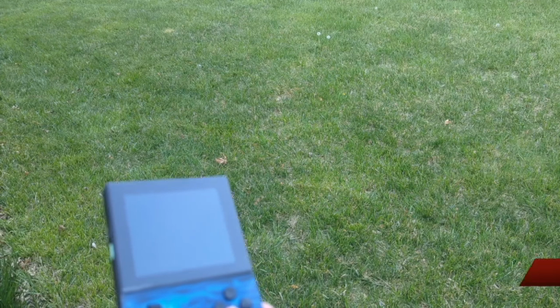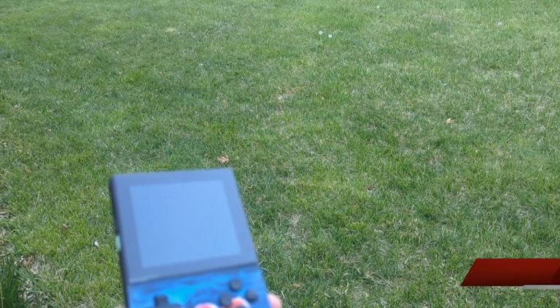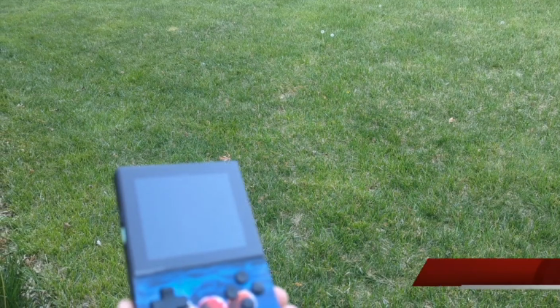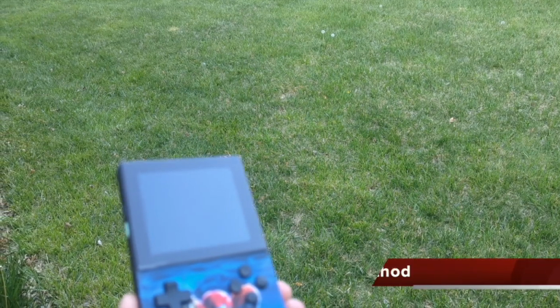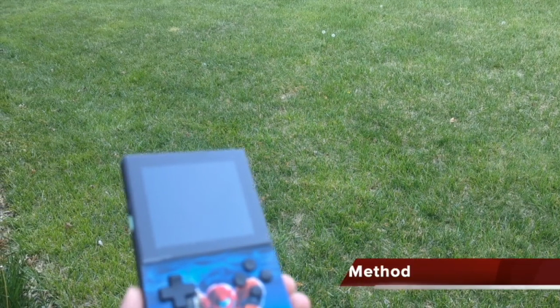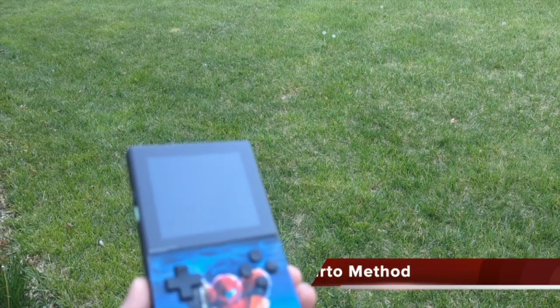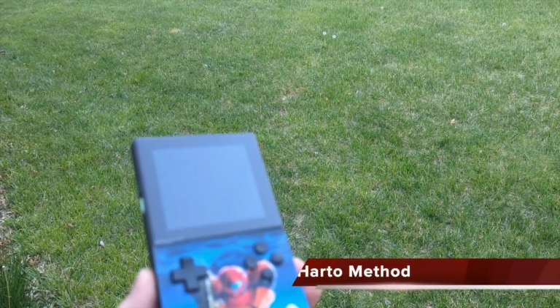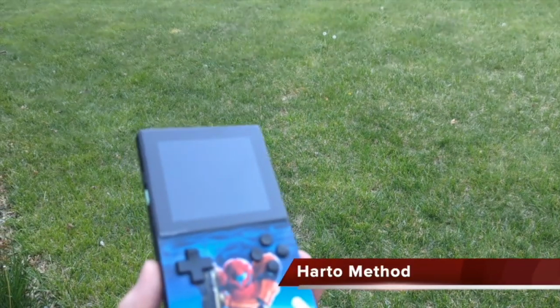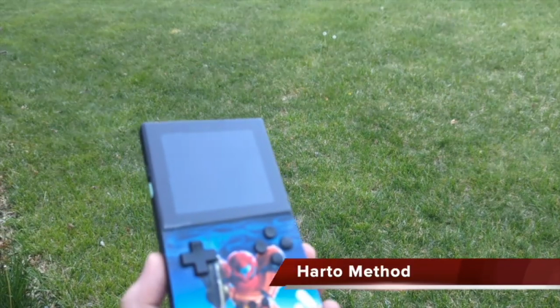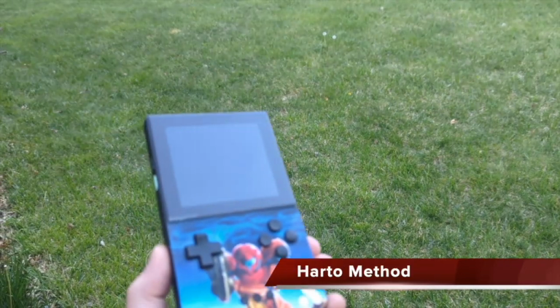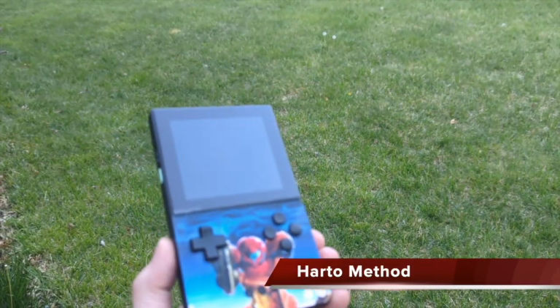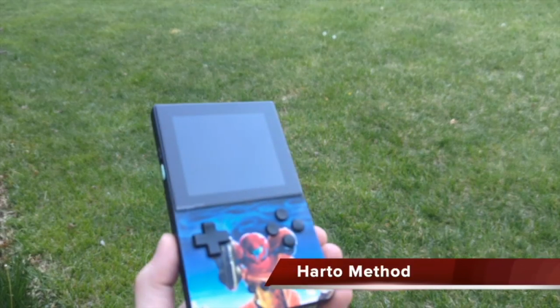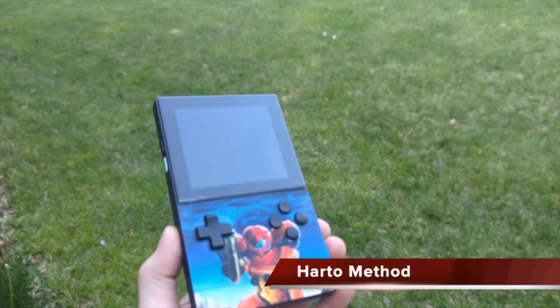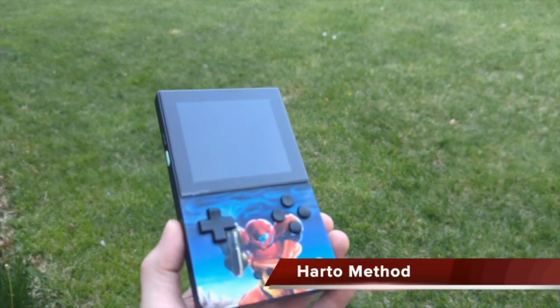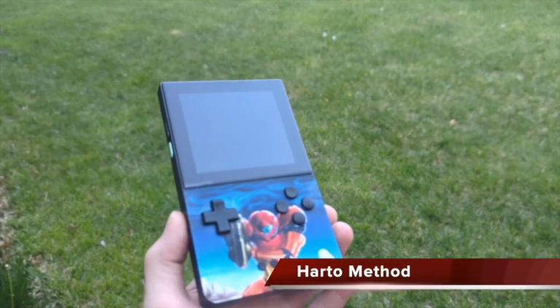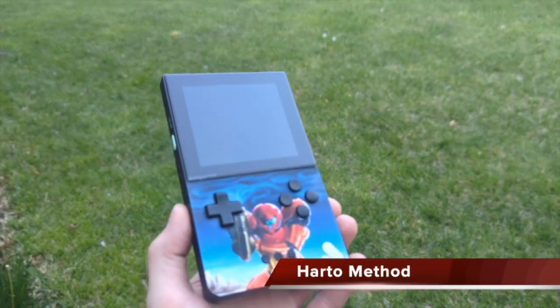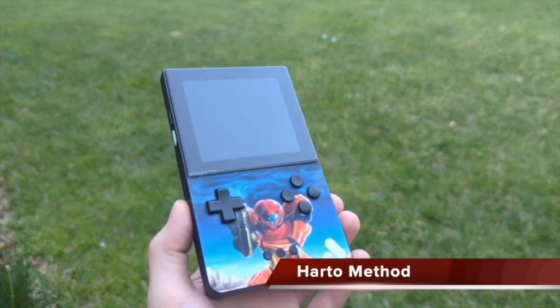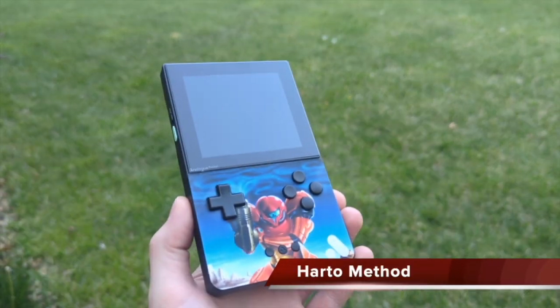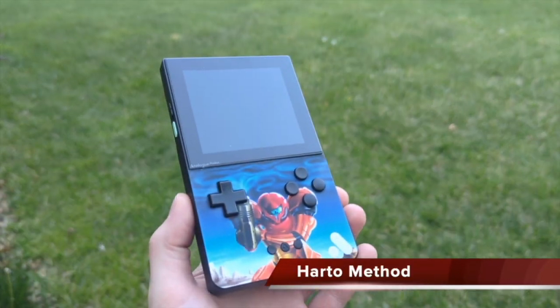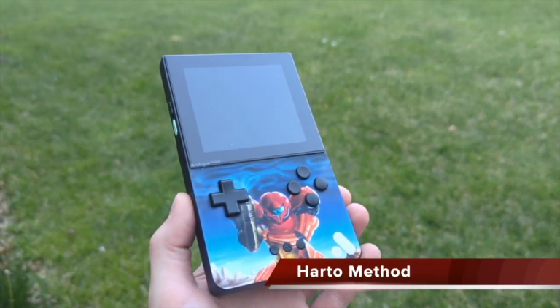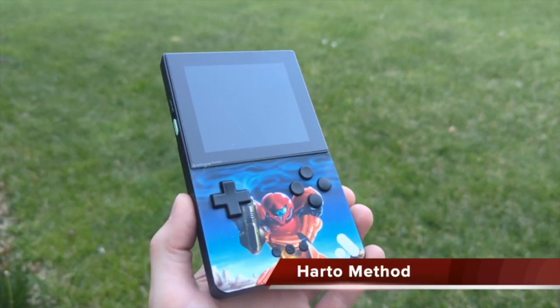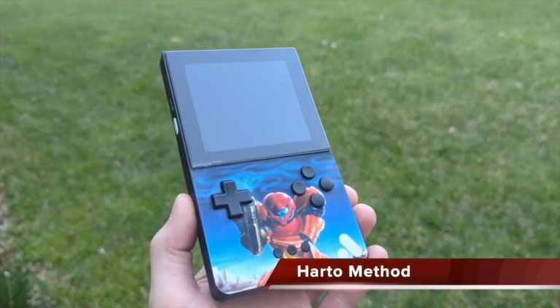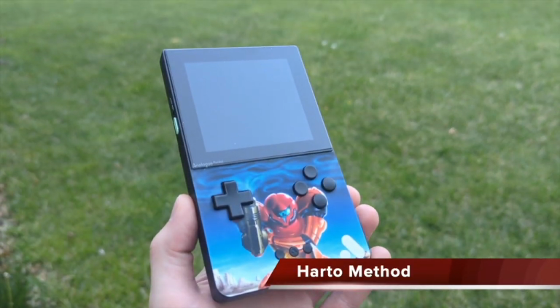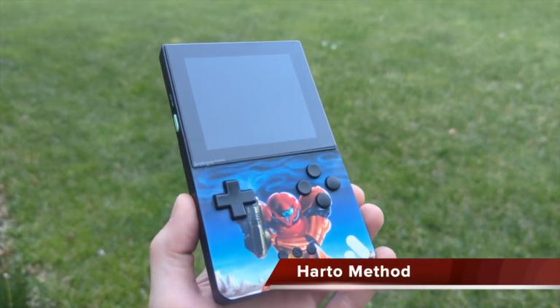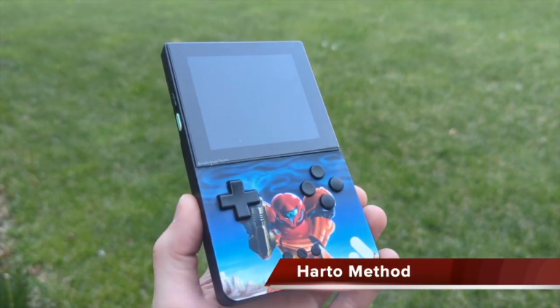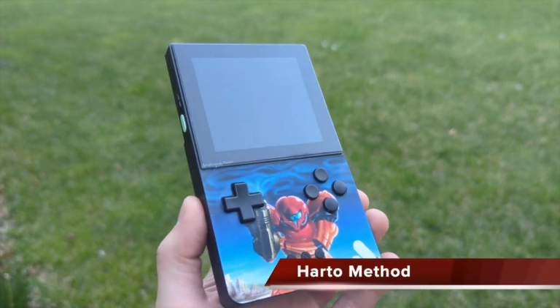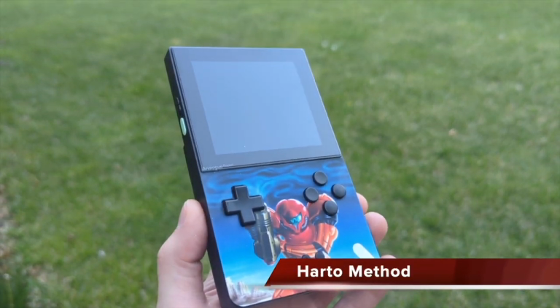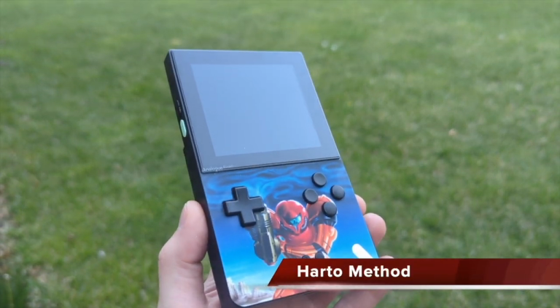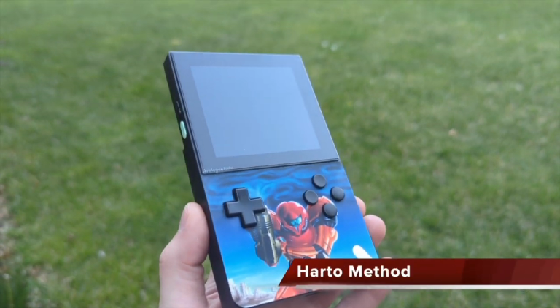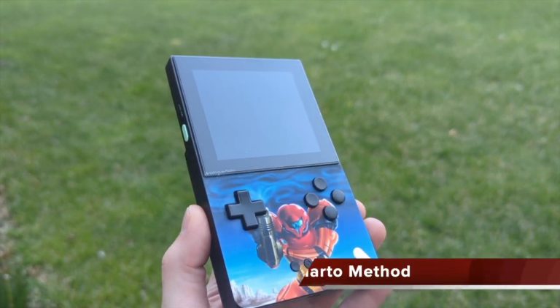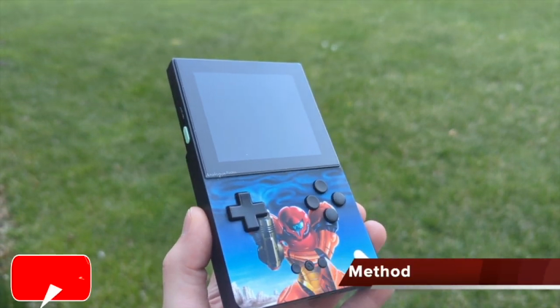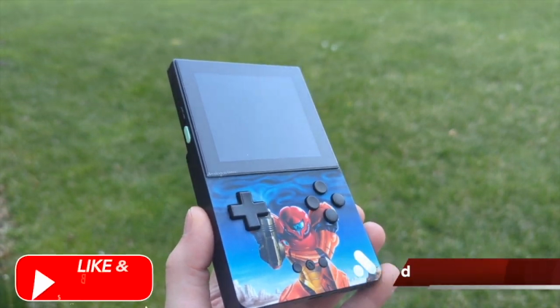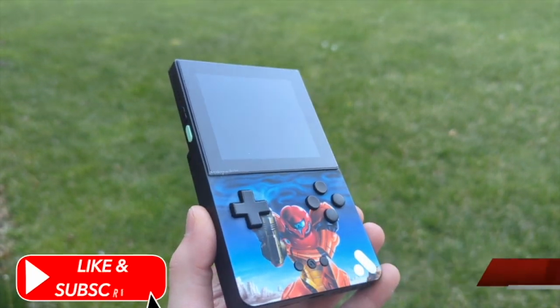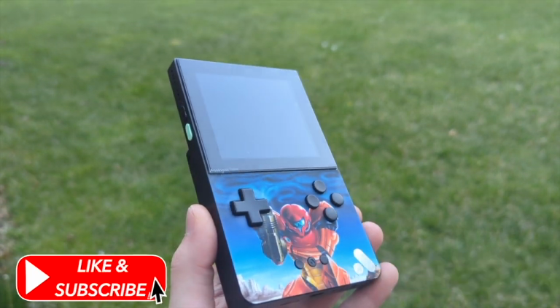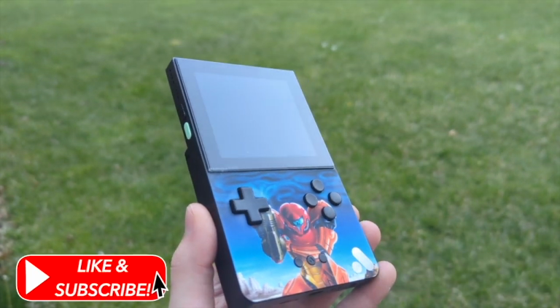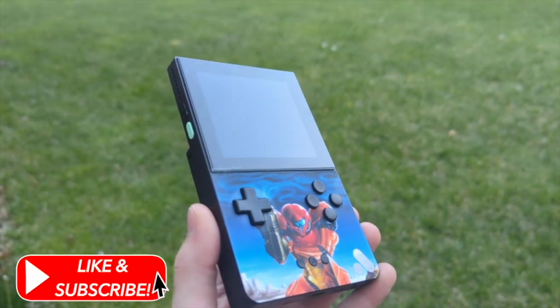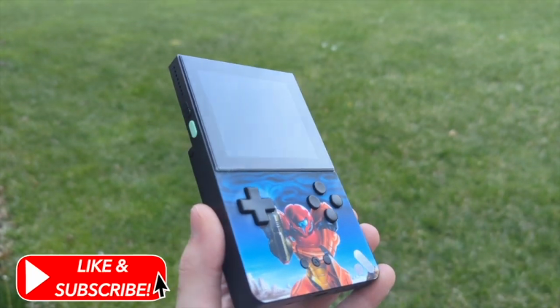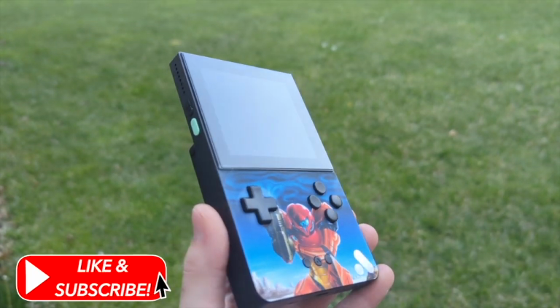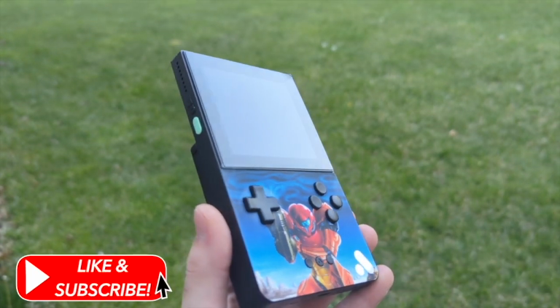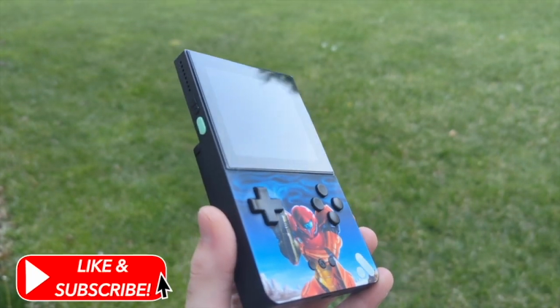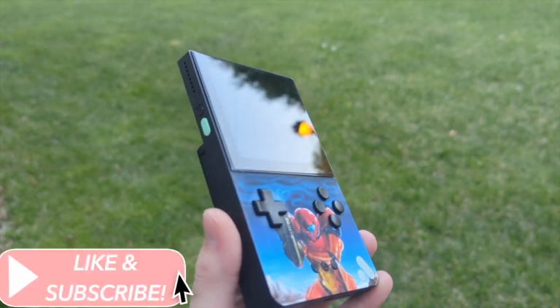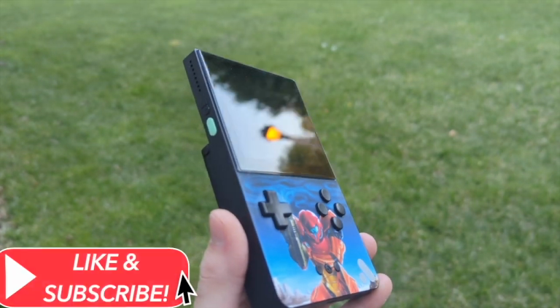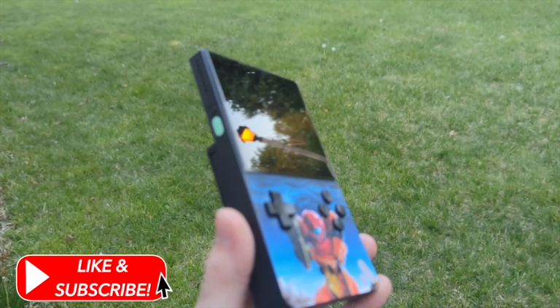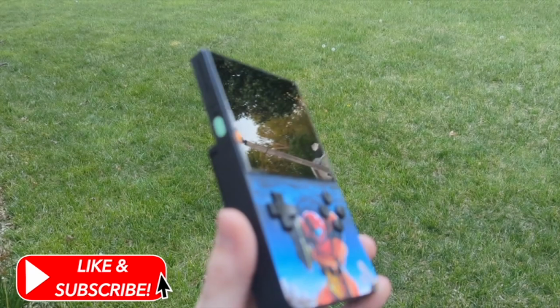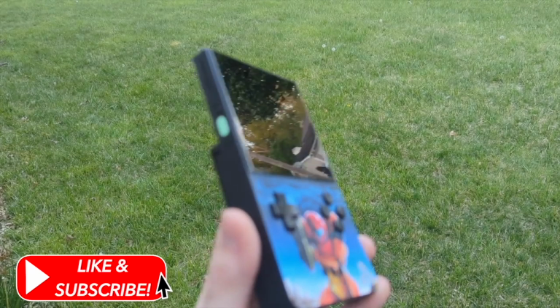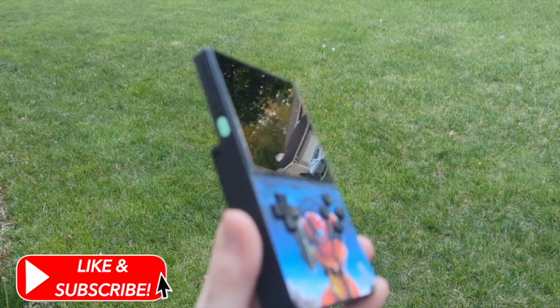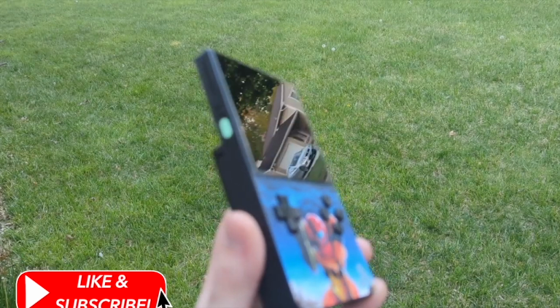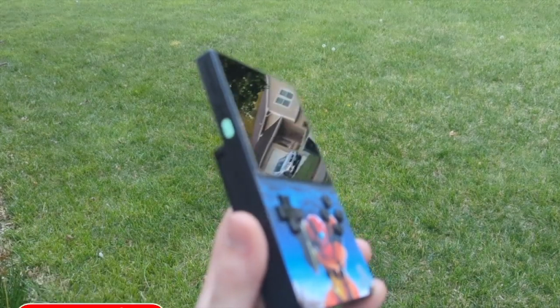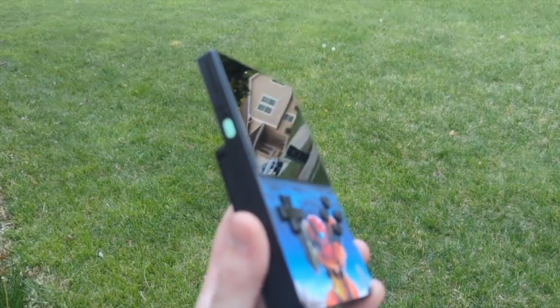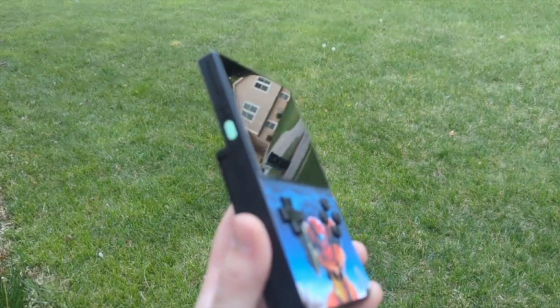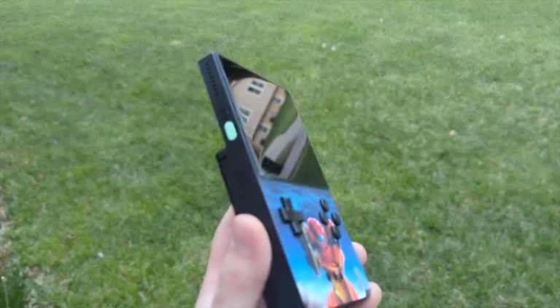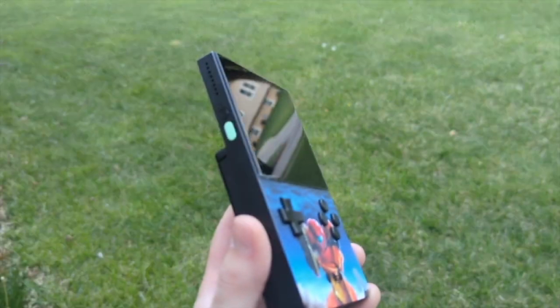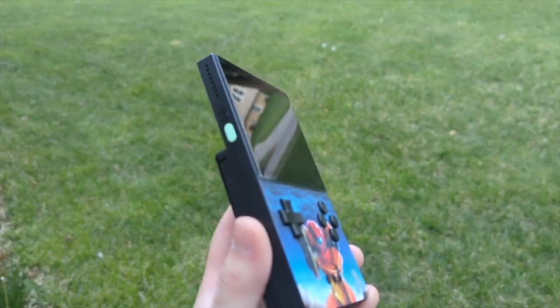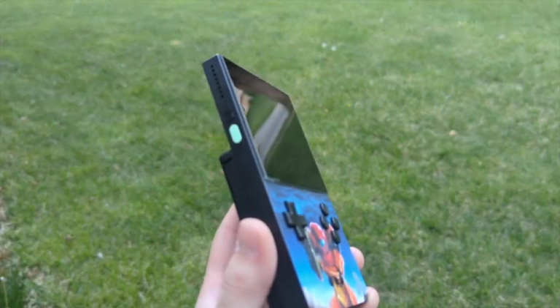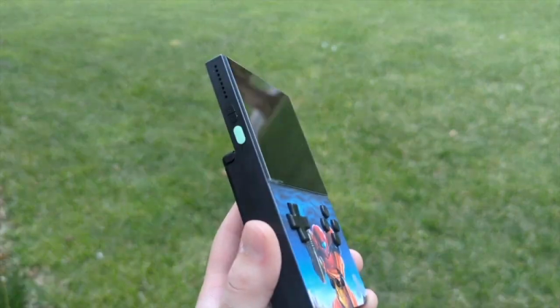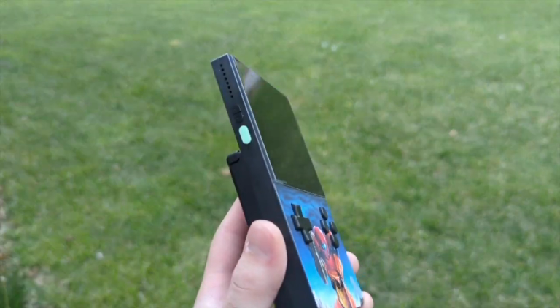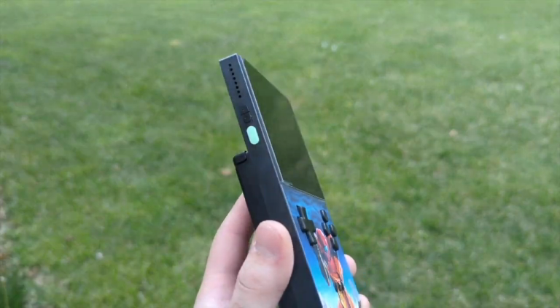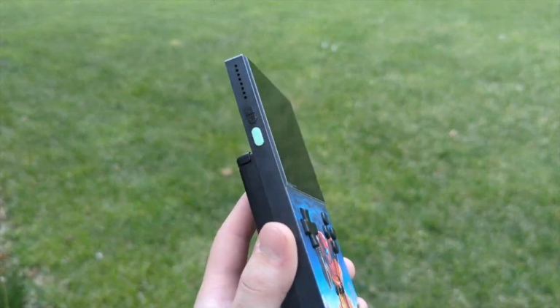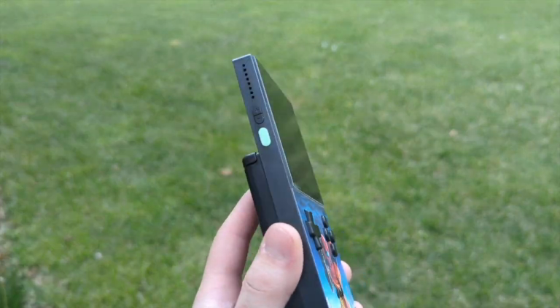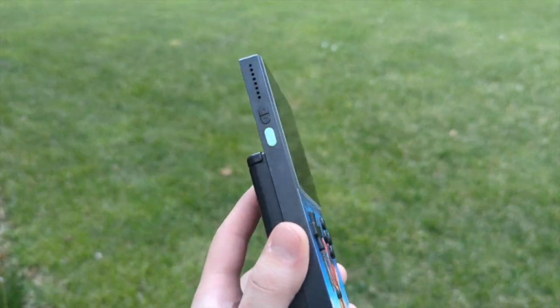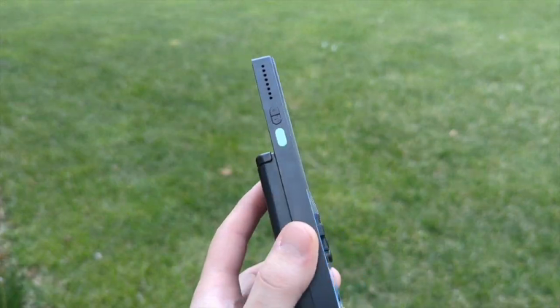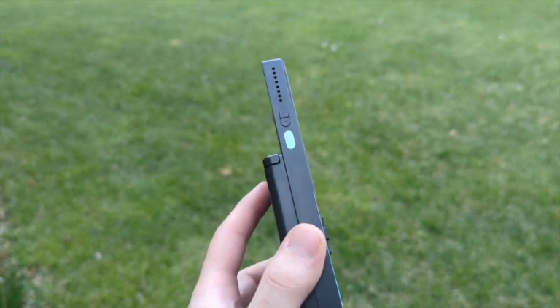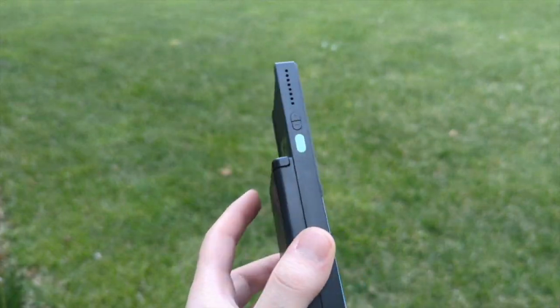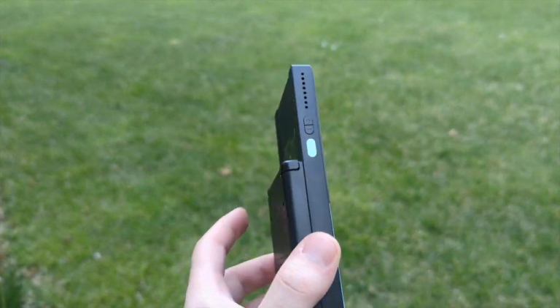Hey guys, welcome back to another video. Today's video is going to be more of a review slash my impression of the Analog Pocket after one year of having it.